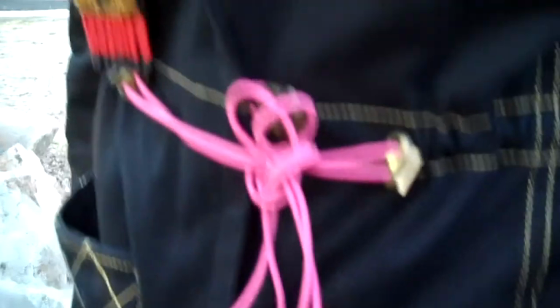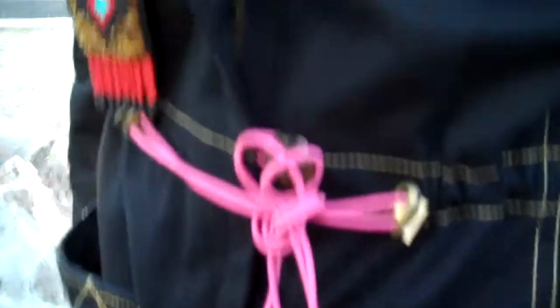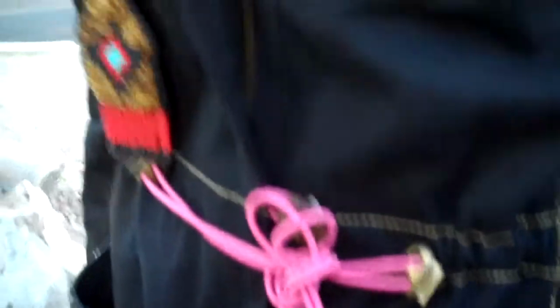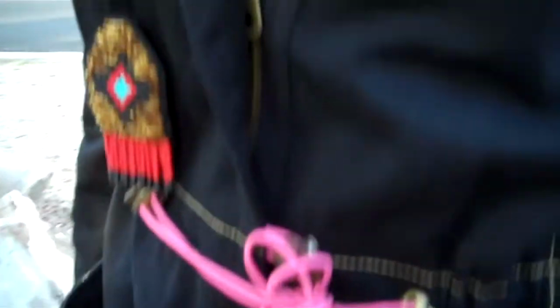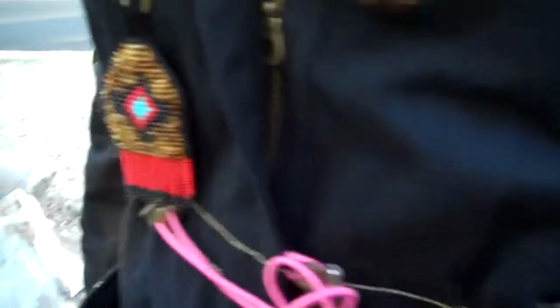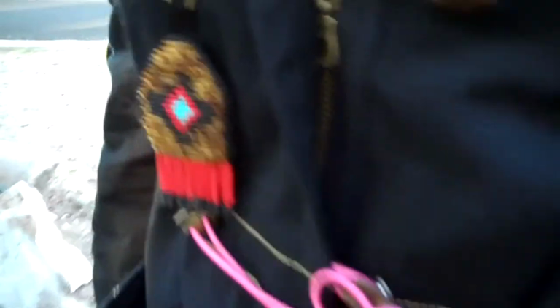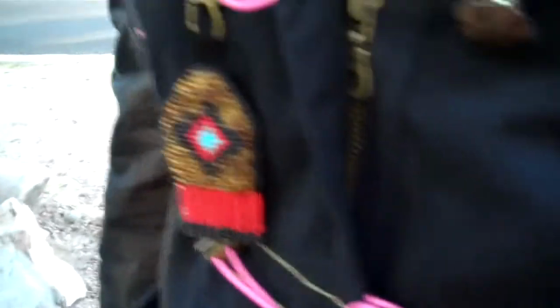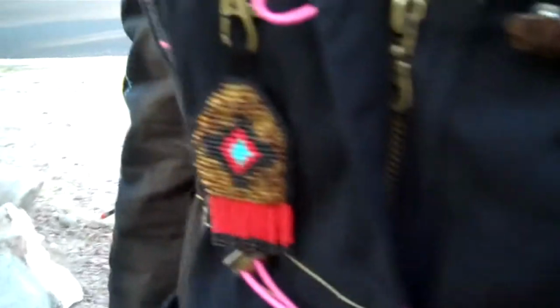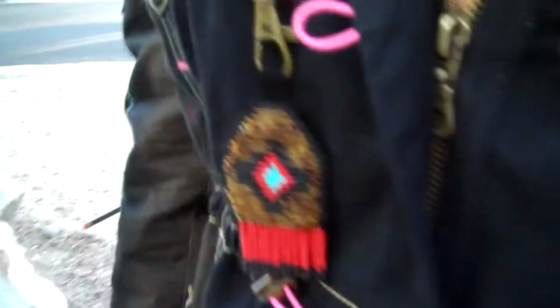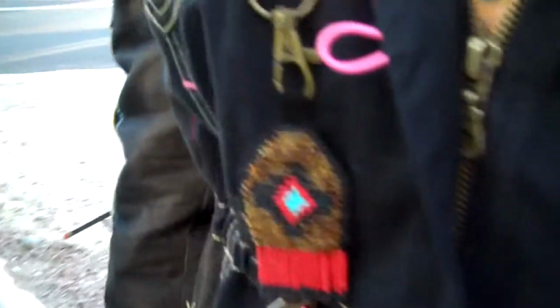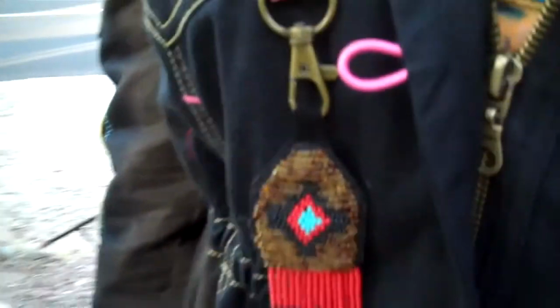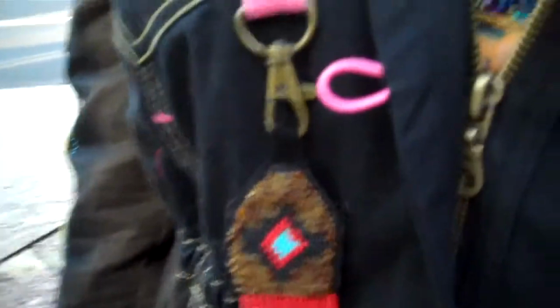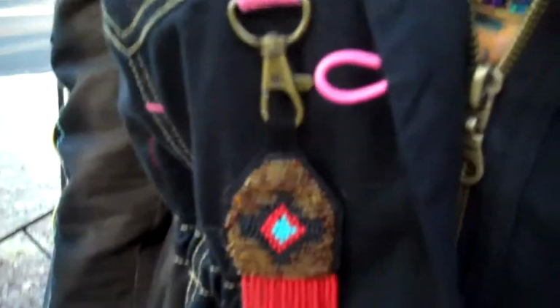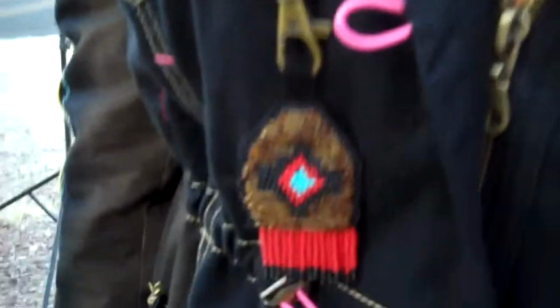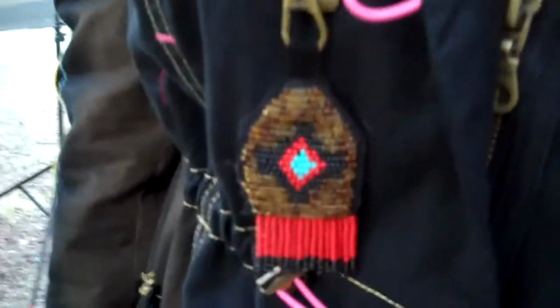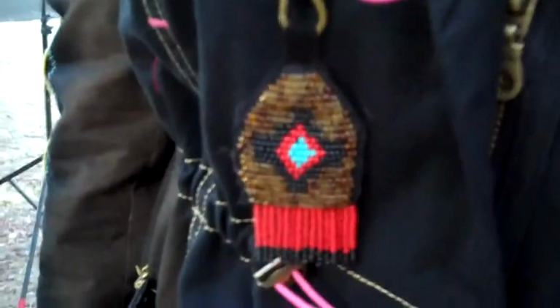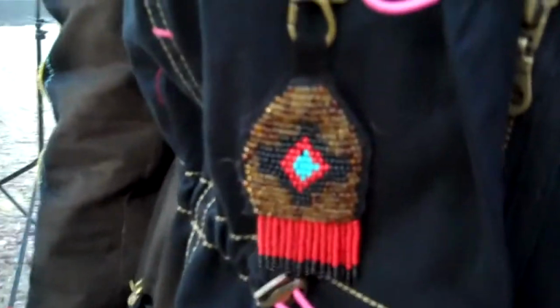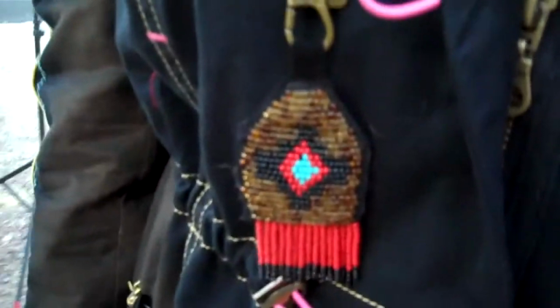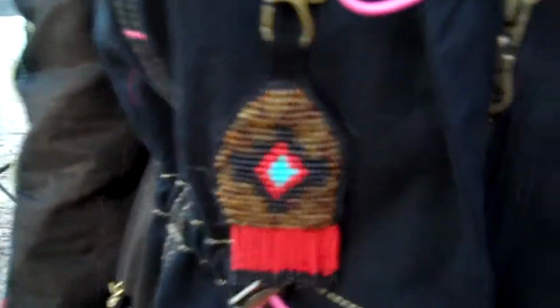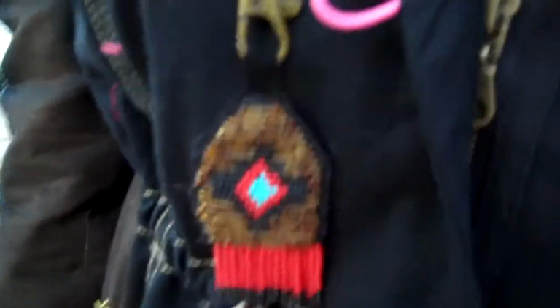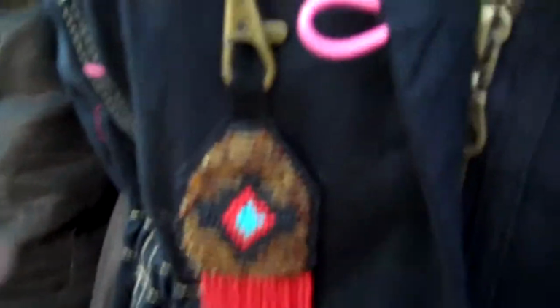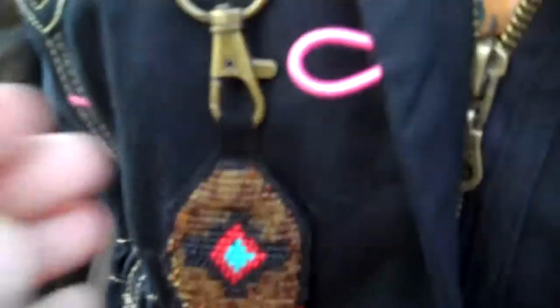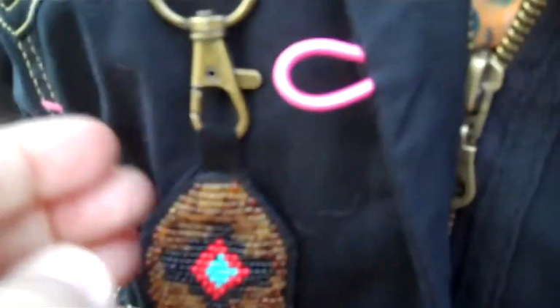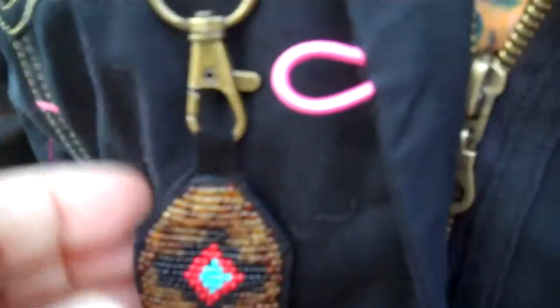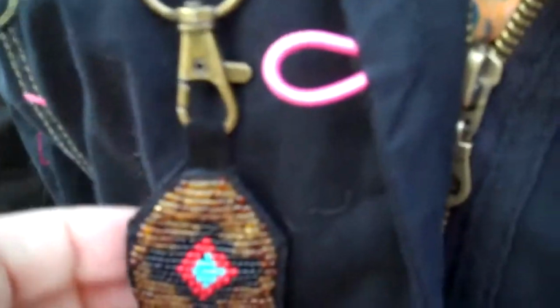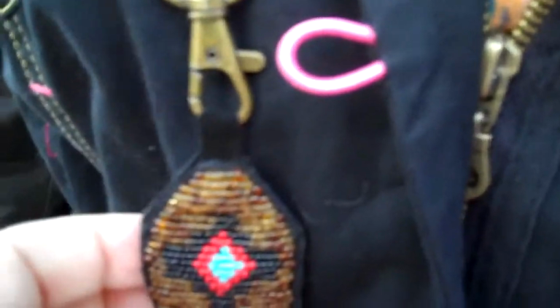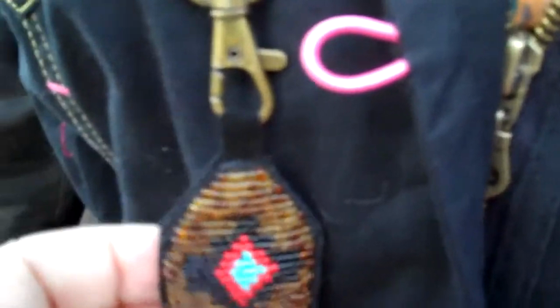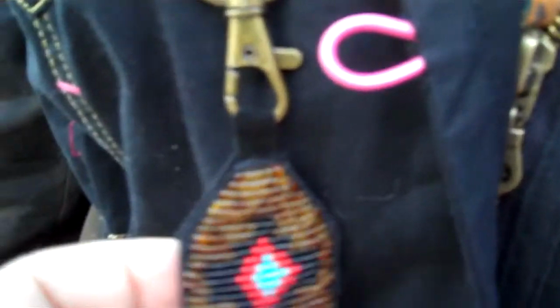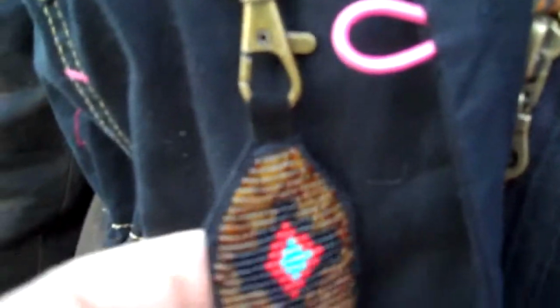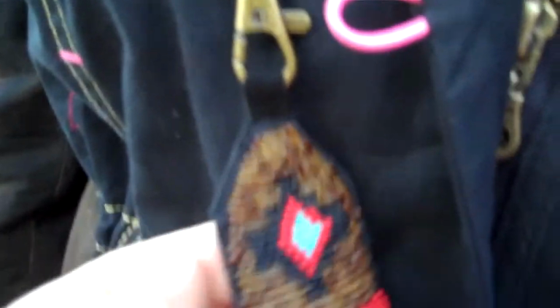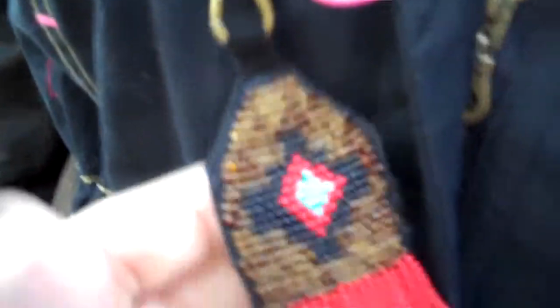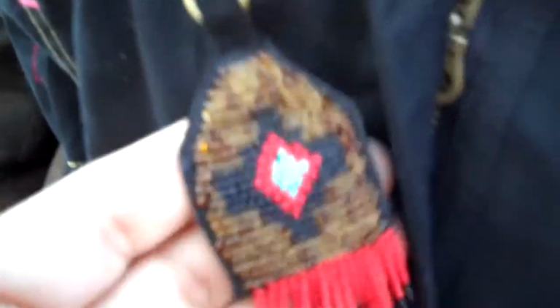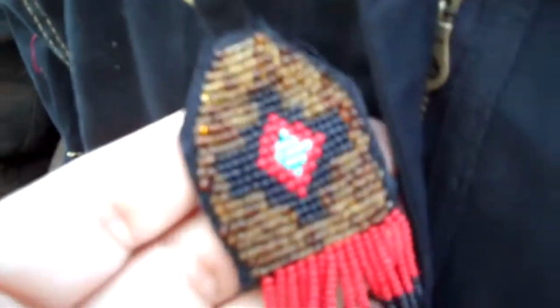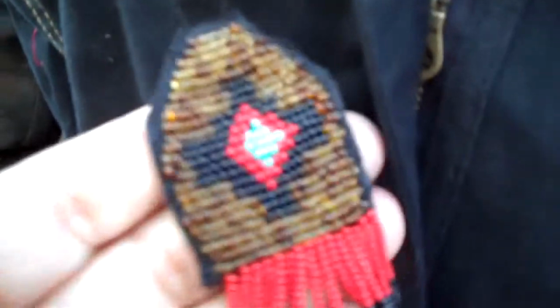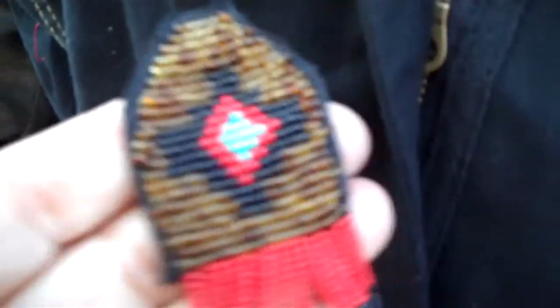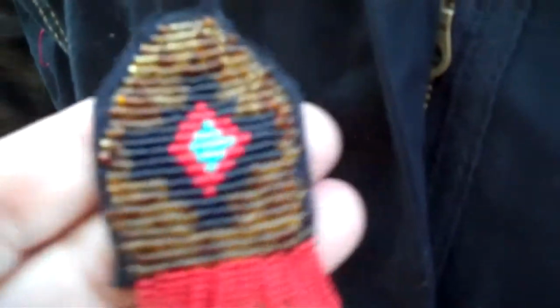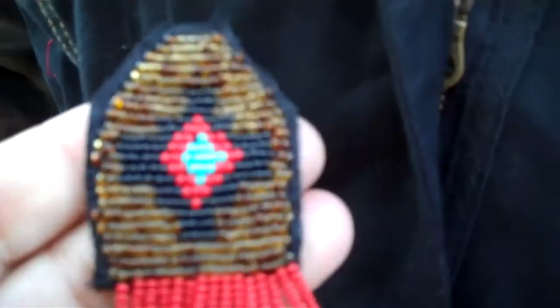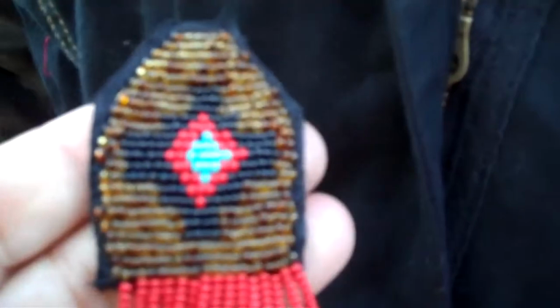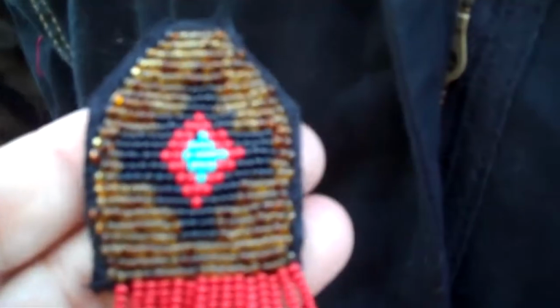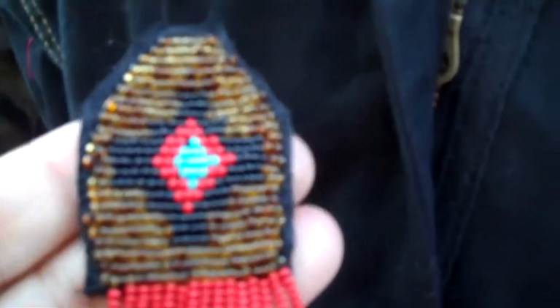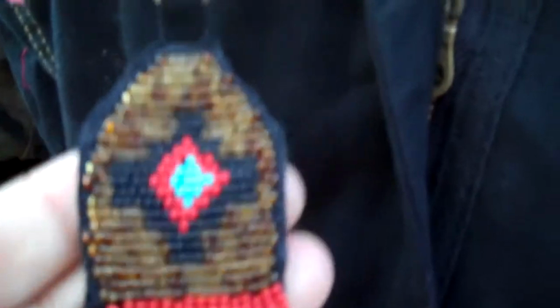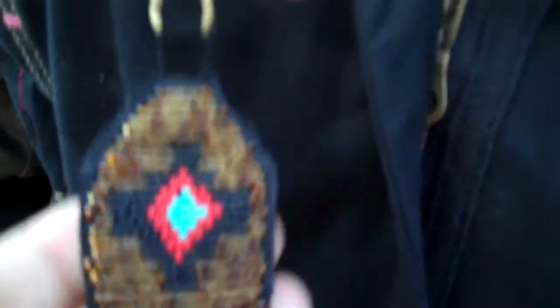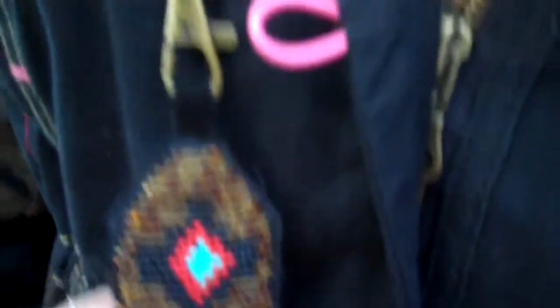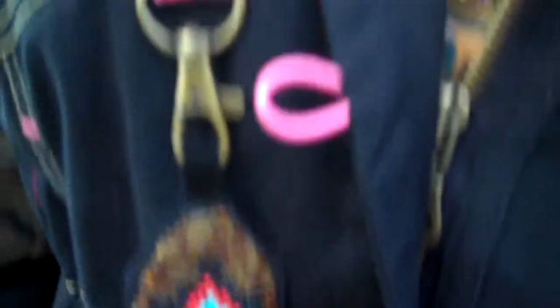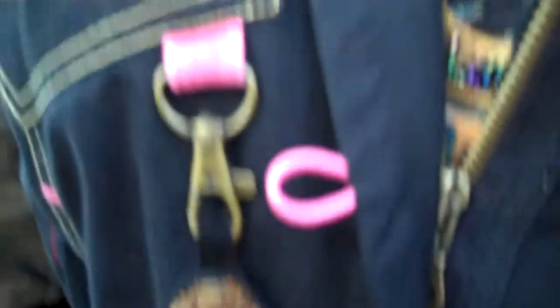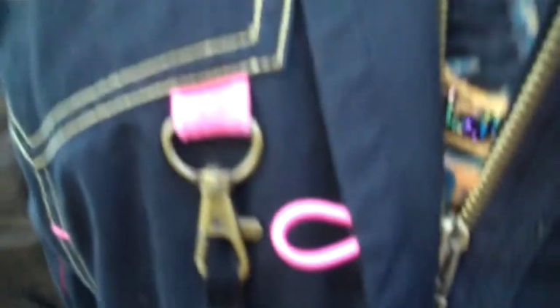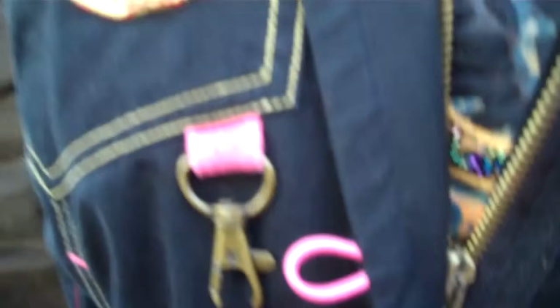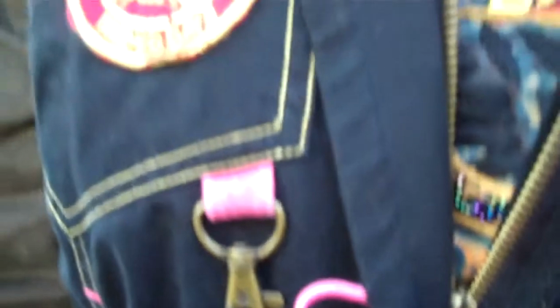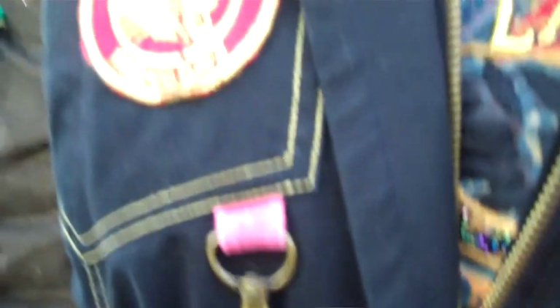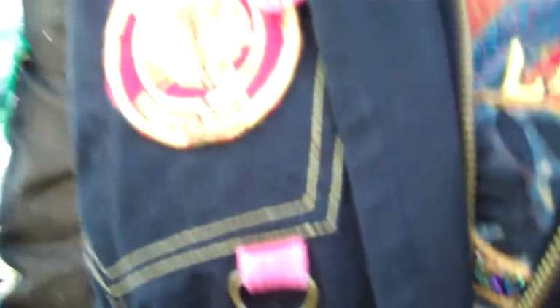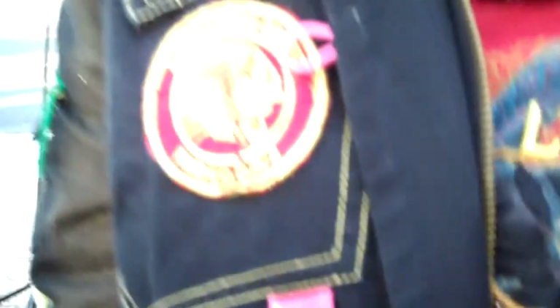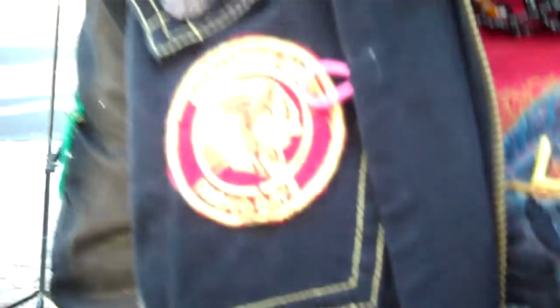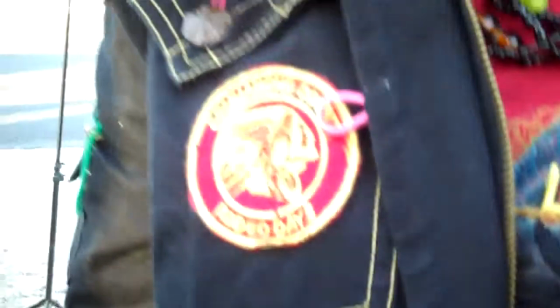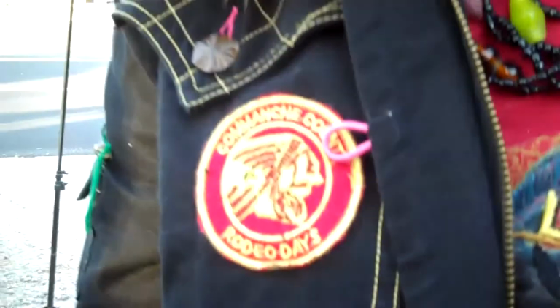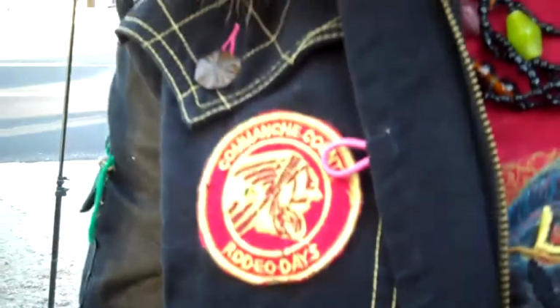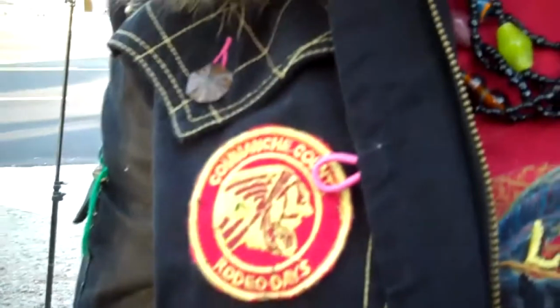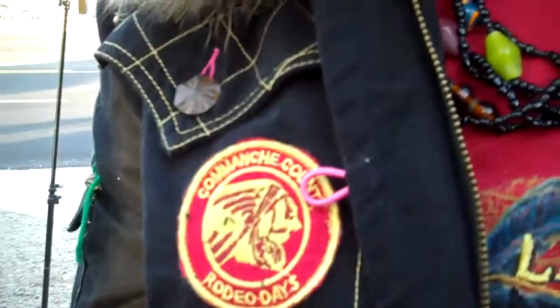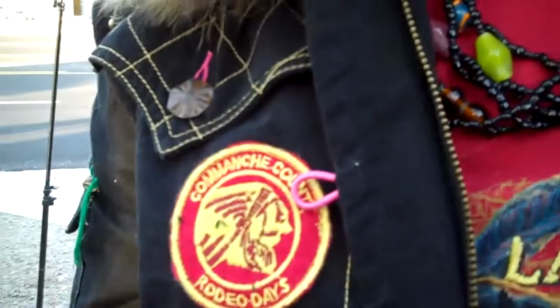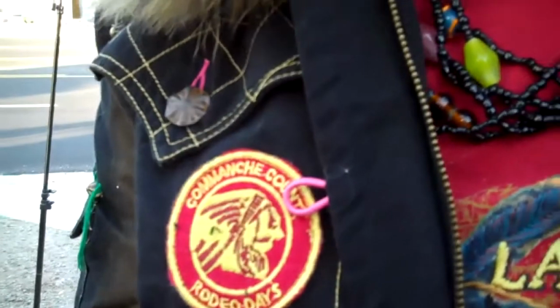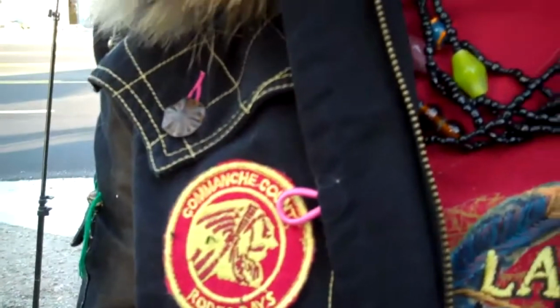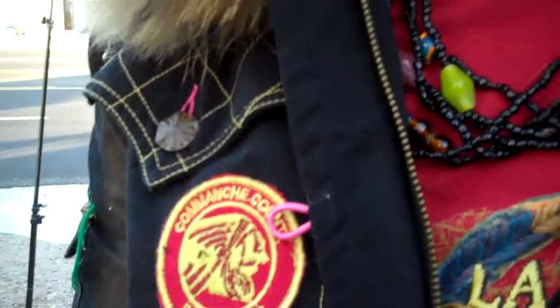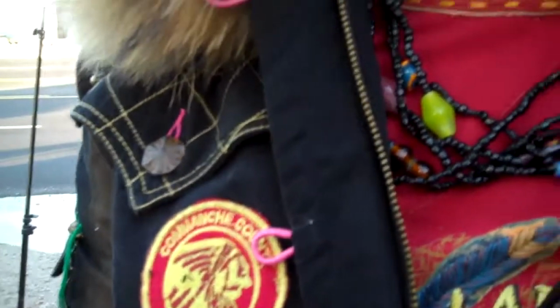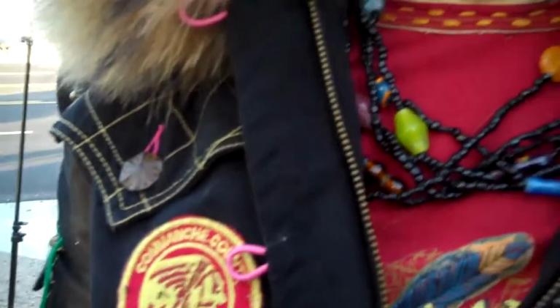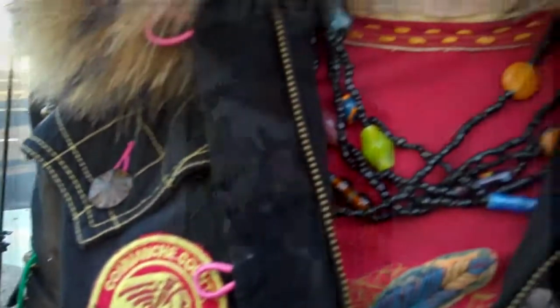One of my favorite pieces is this little fob. Check it out. Look at this. Isn't that pretty? There you go. It's cool.